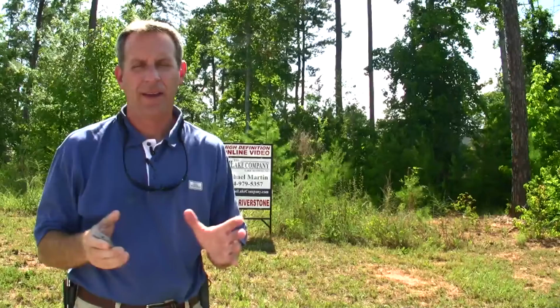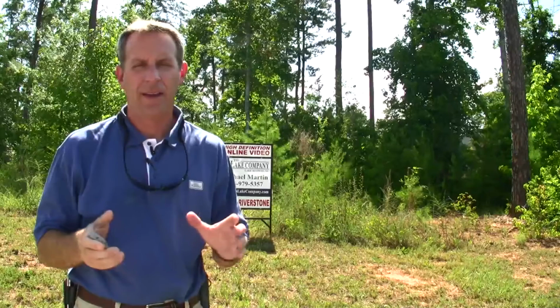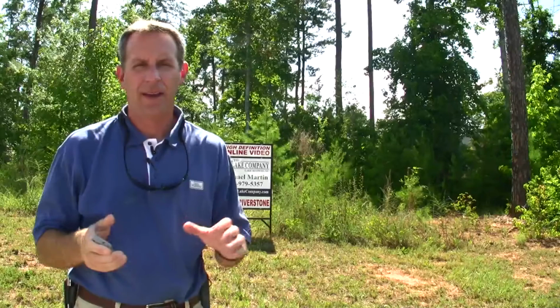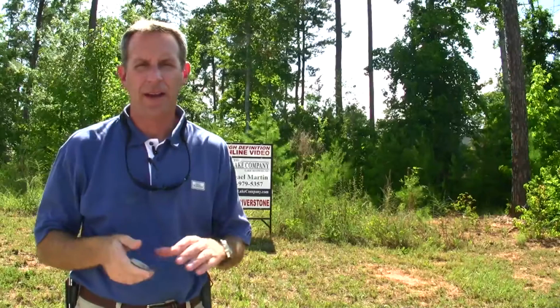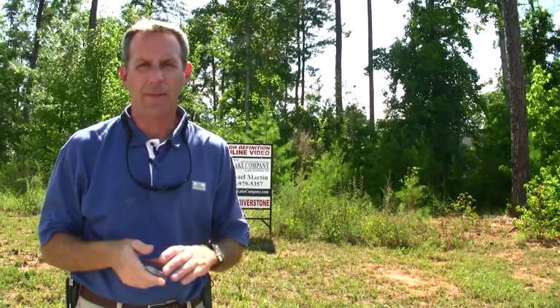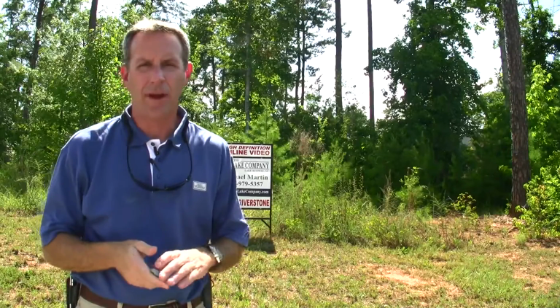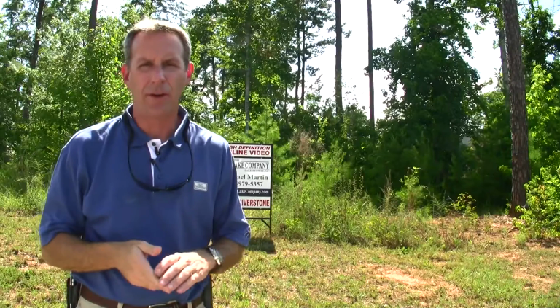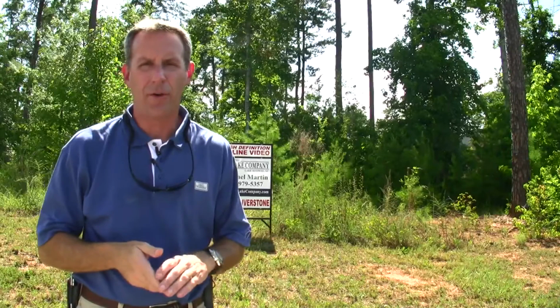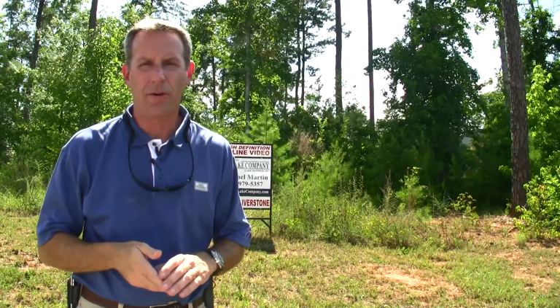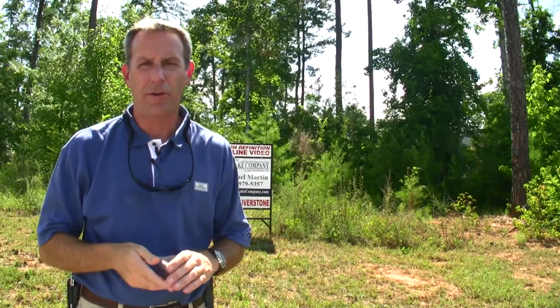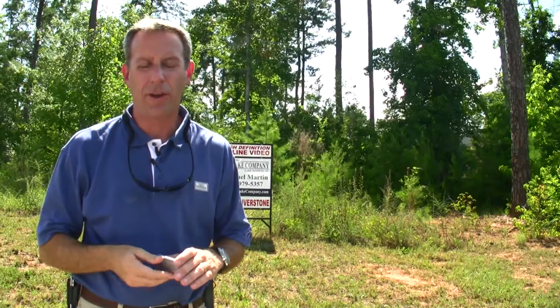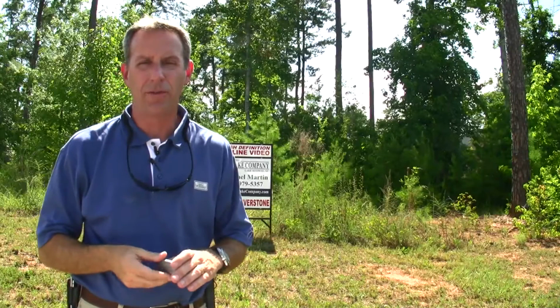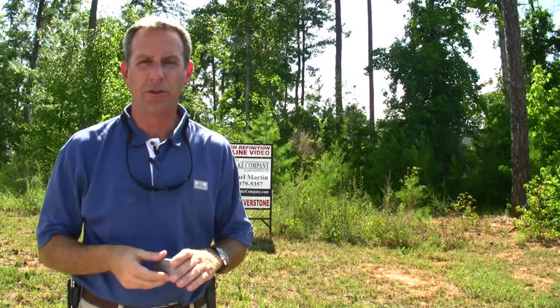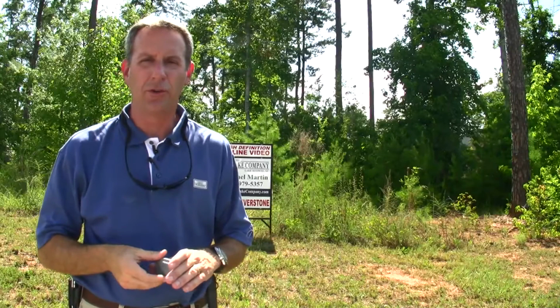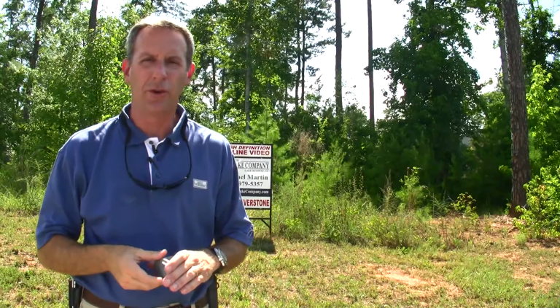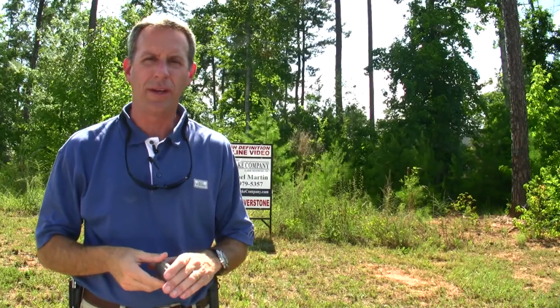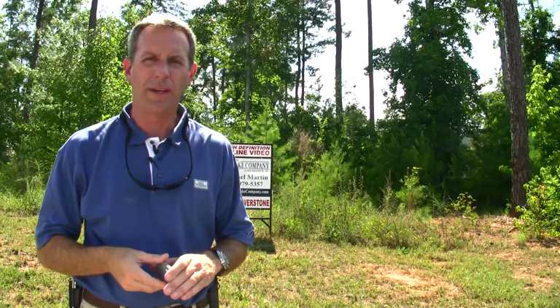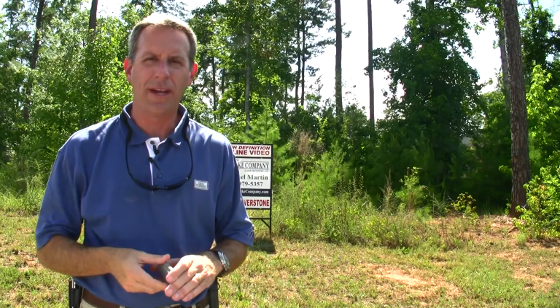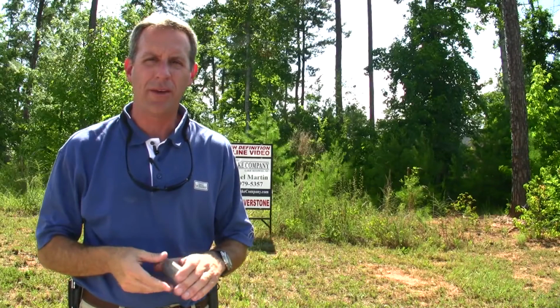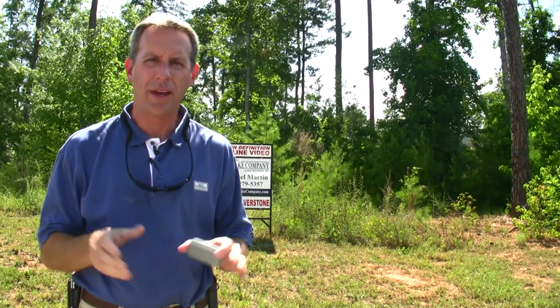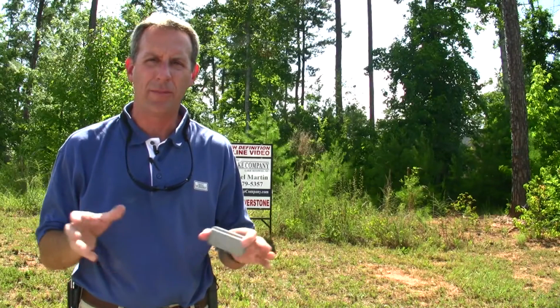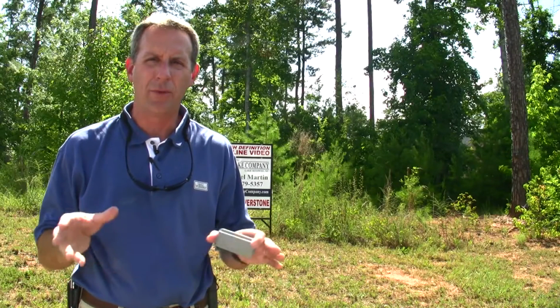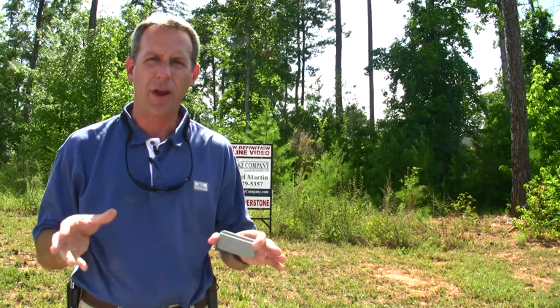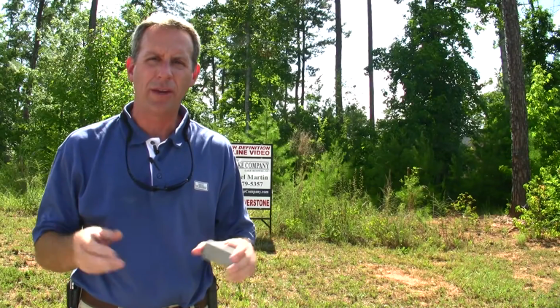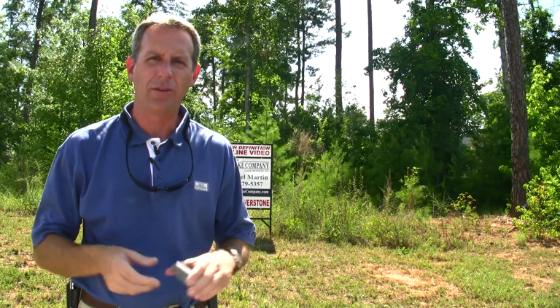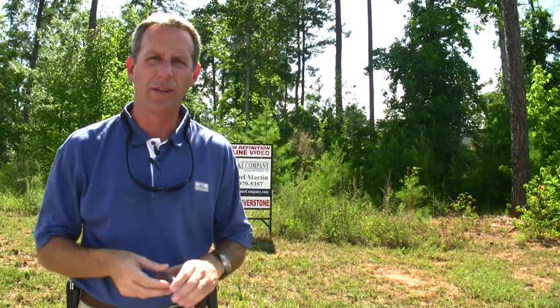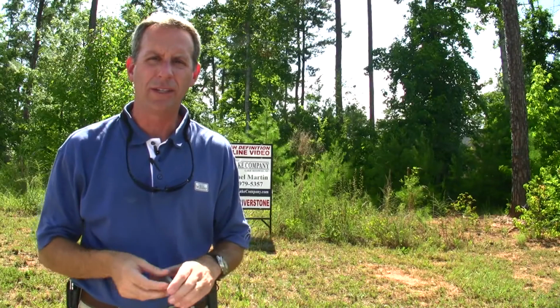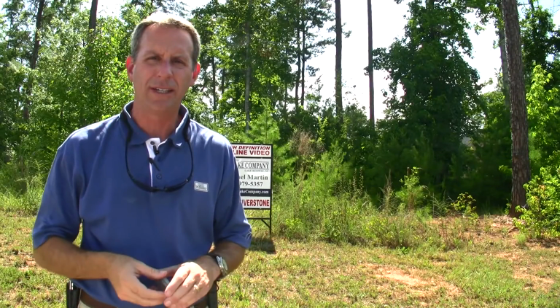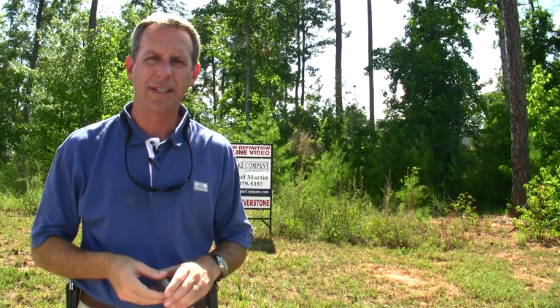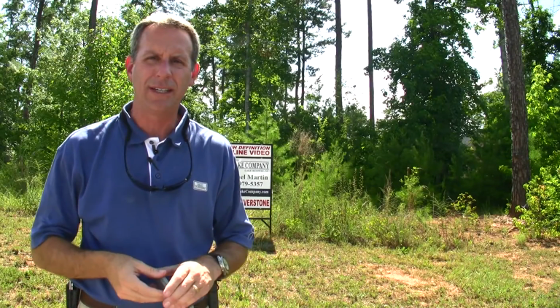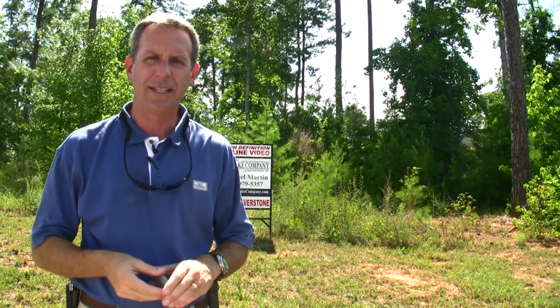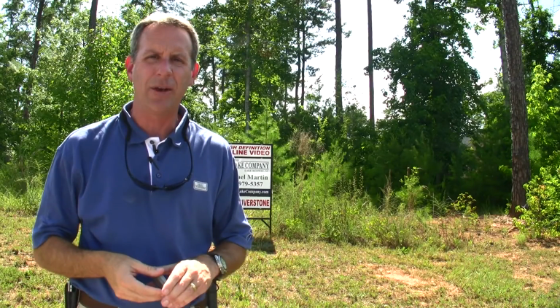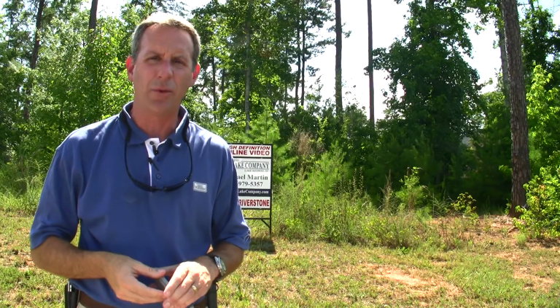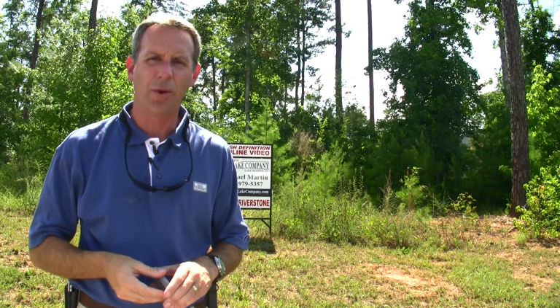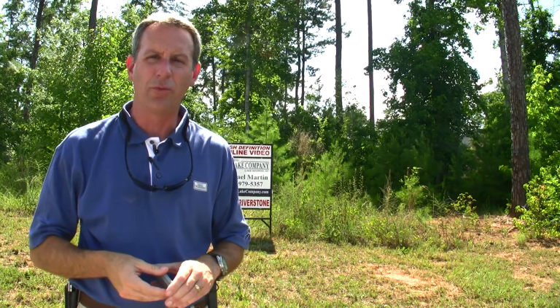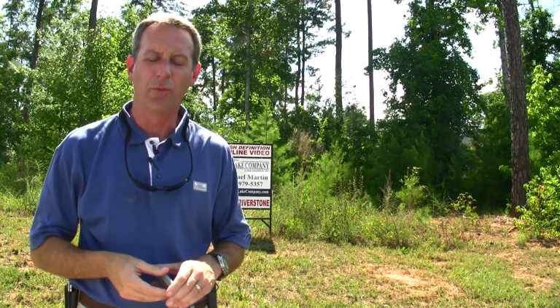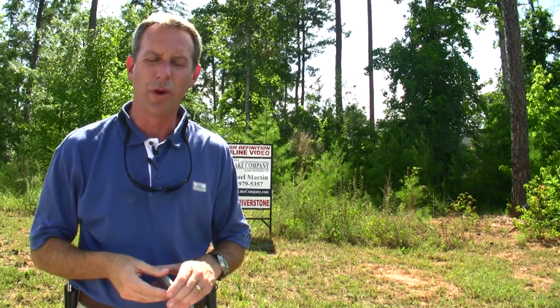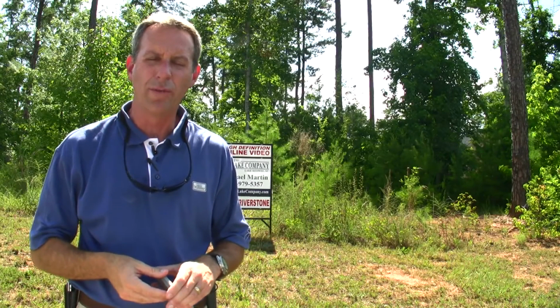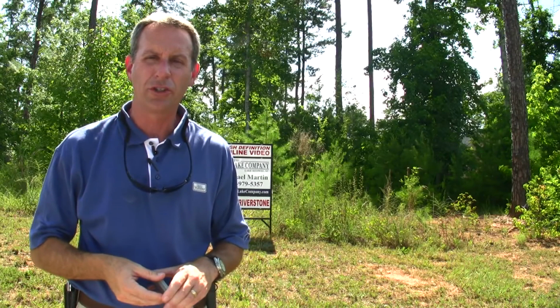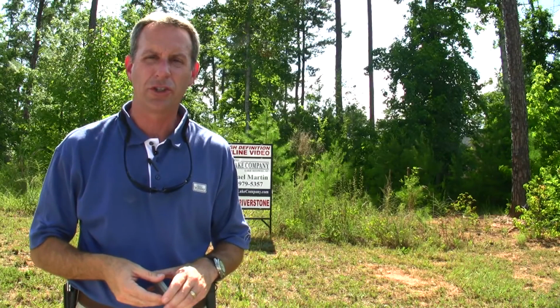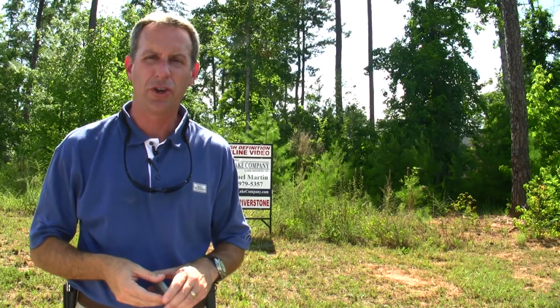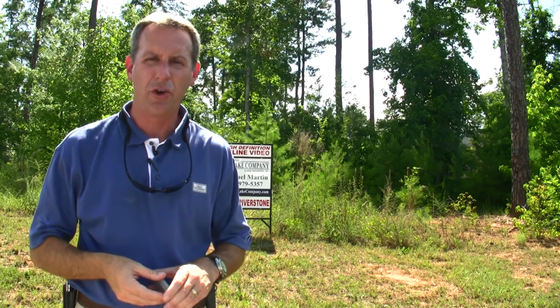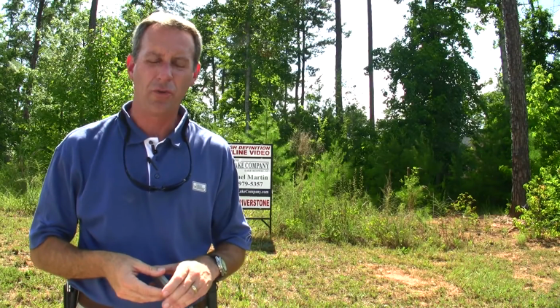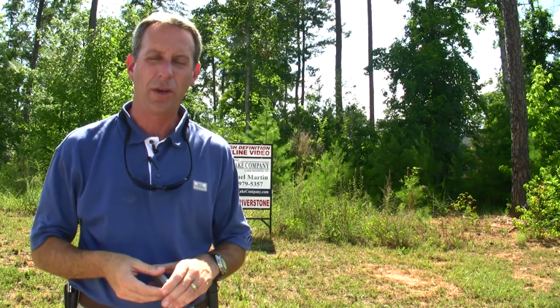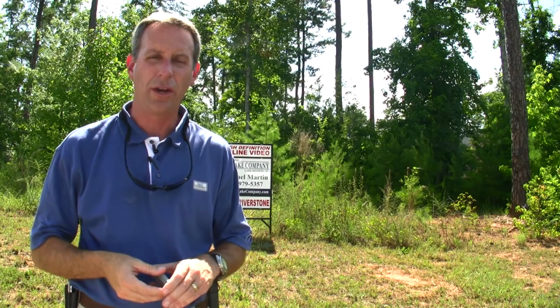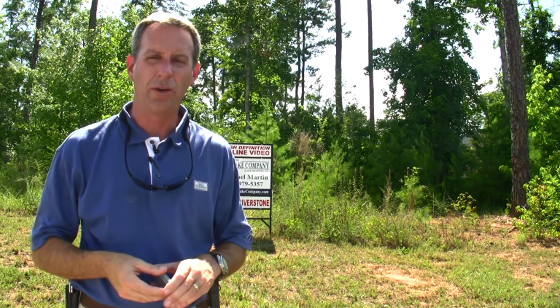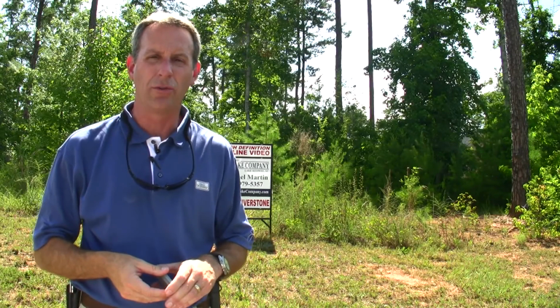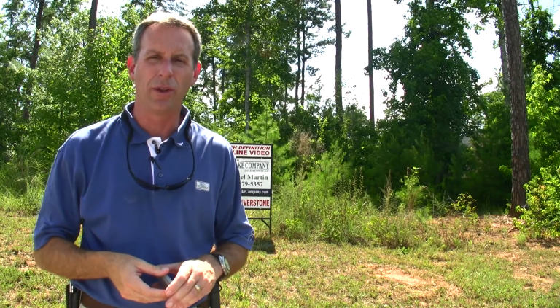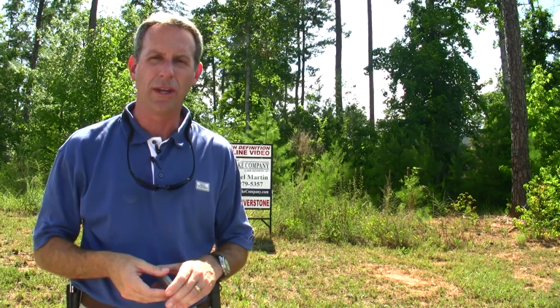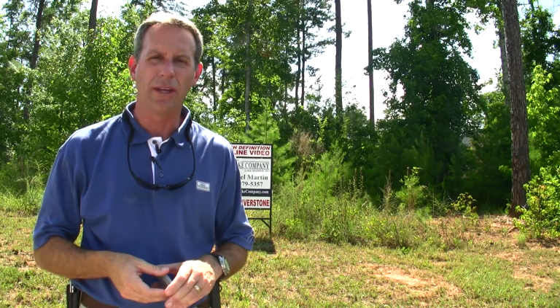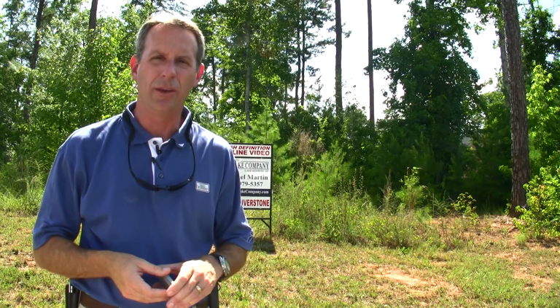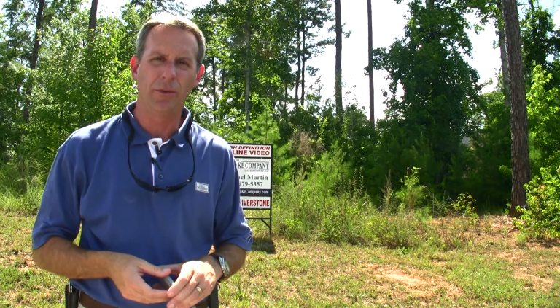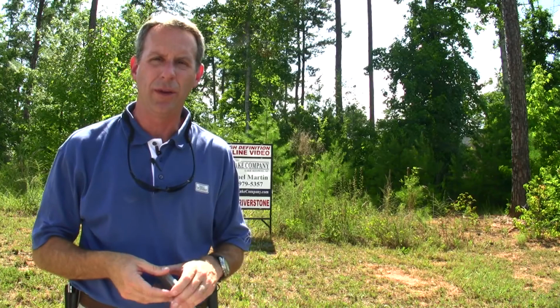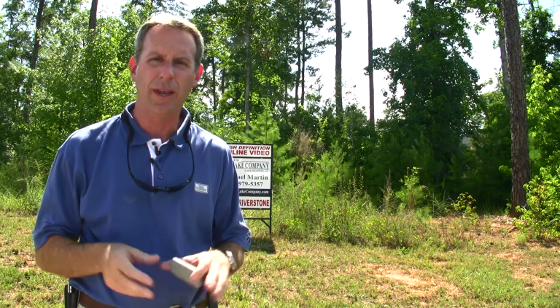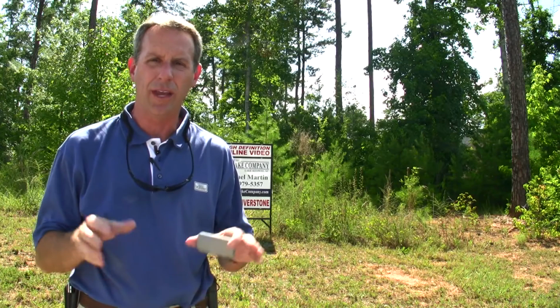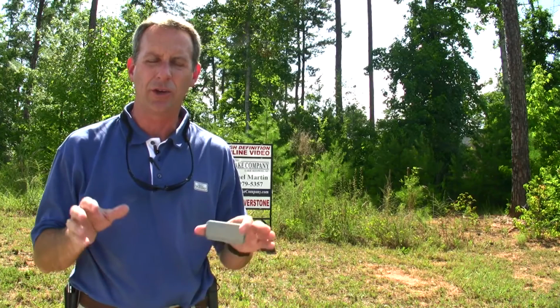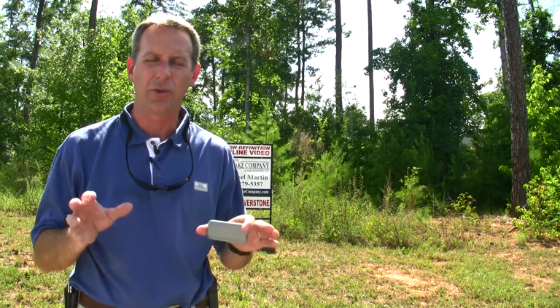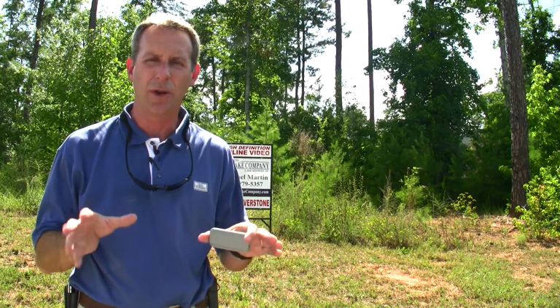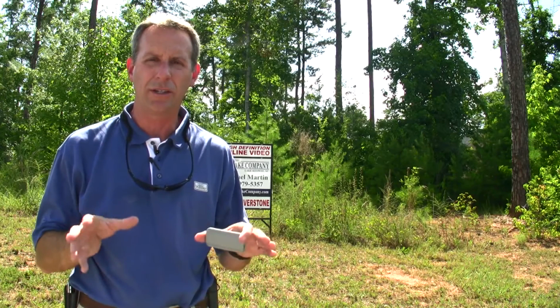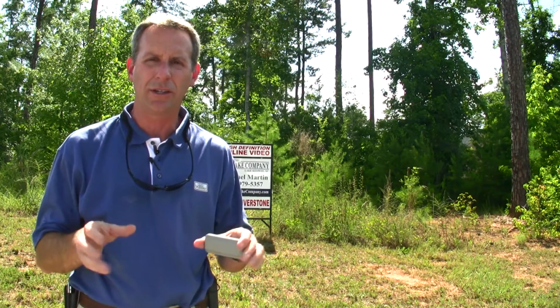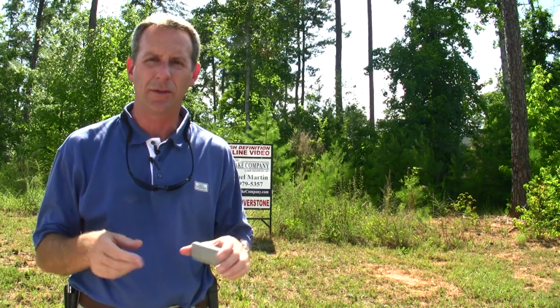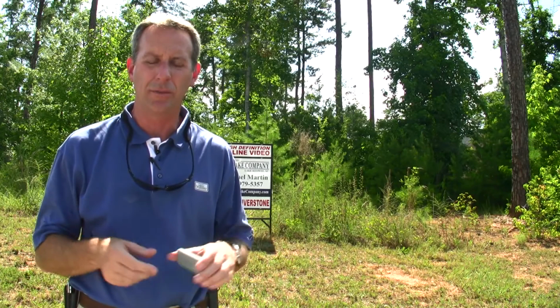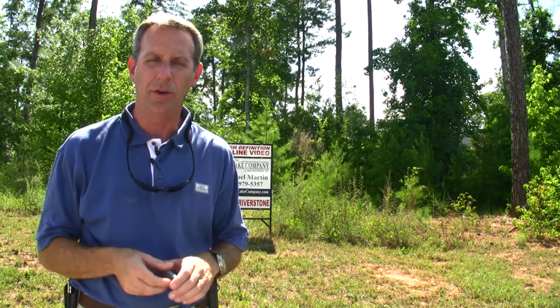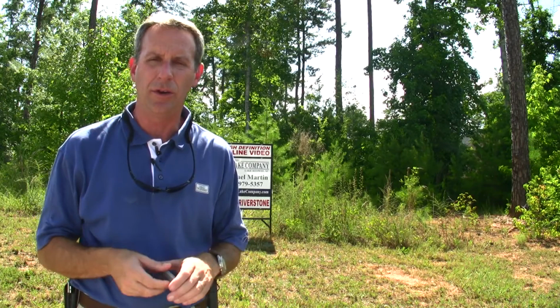Hey, I'm Michael Martin. Thank you for joining me today. We've got a brand new listing today. We're at Riverstone here on Lake Kiwi, a Crescent community.